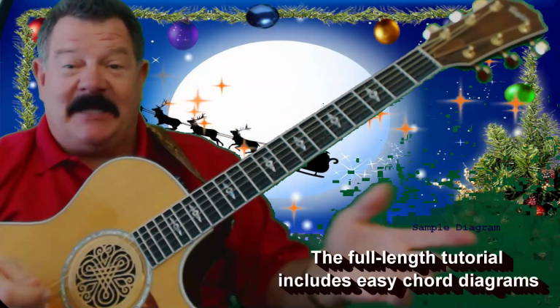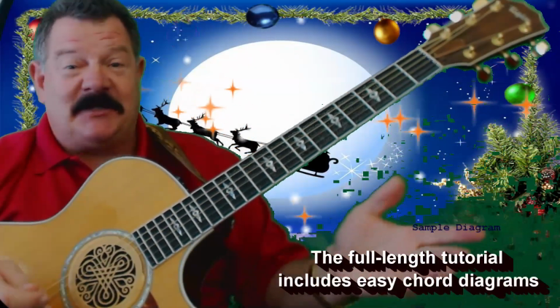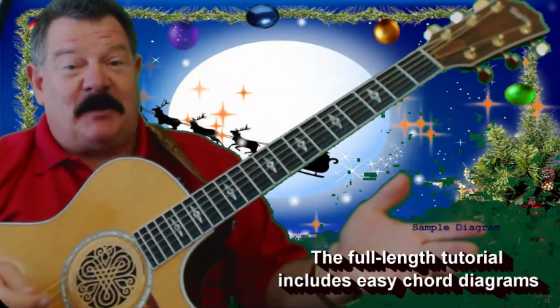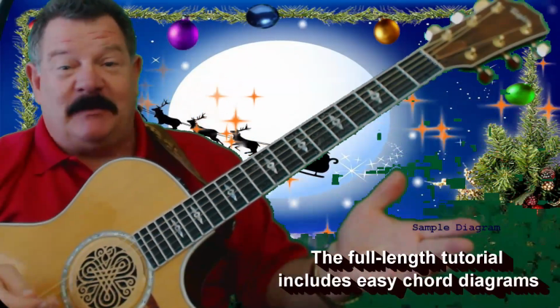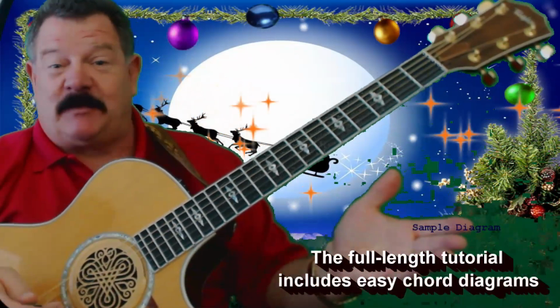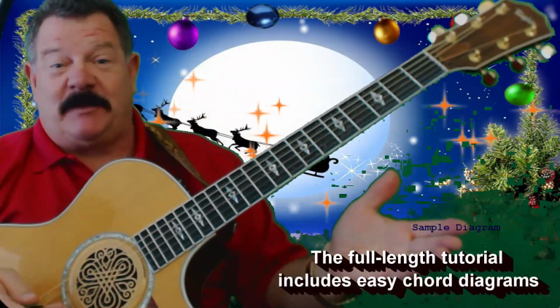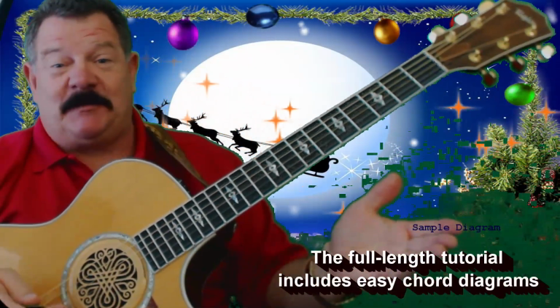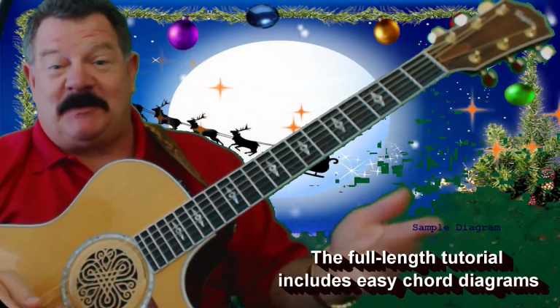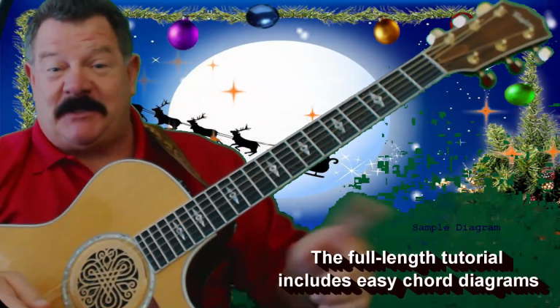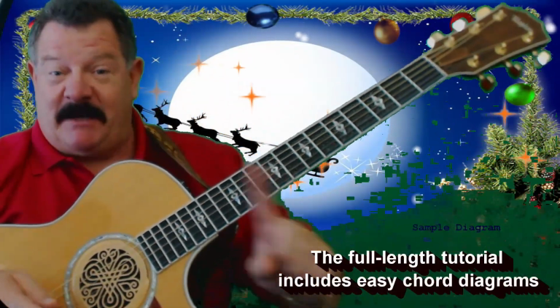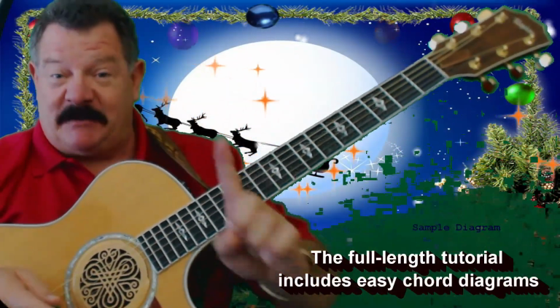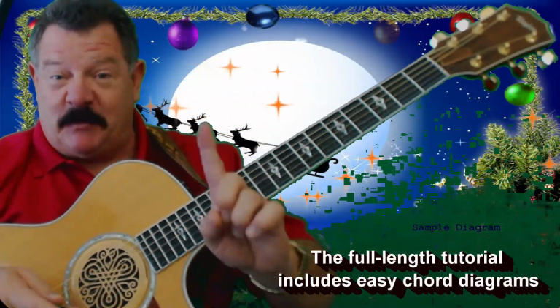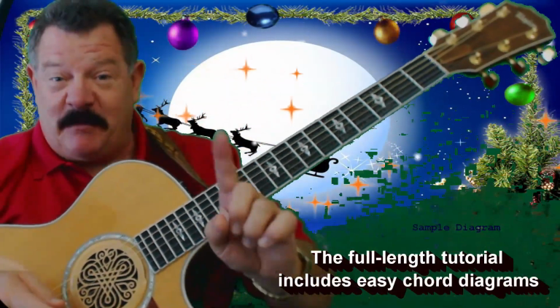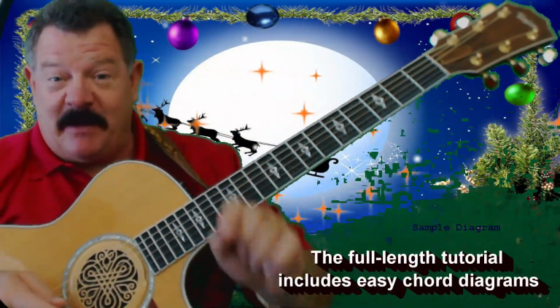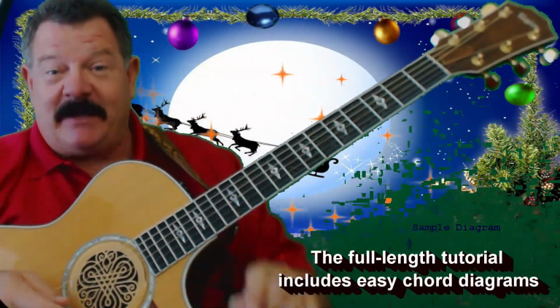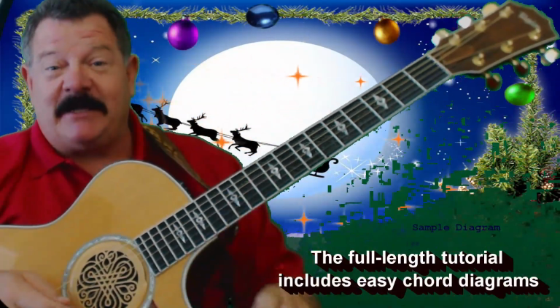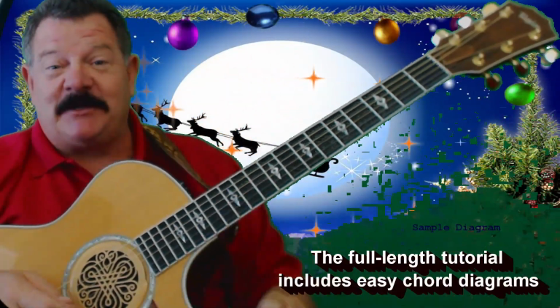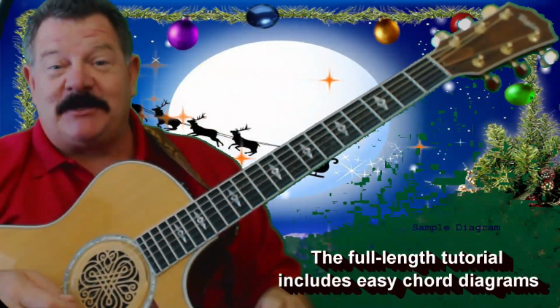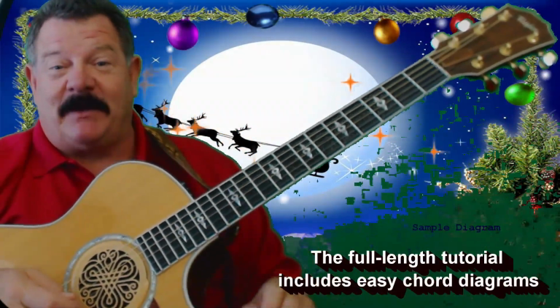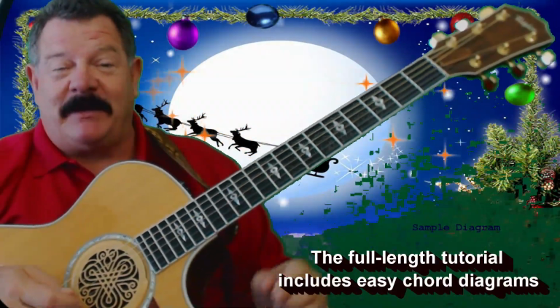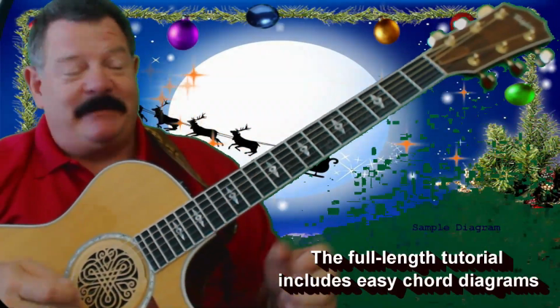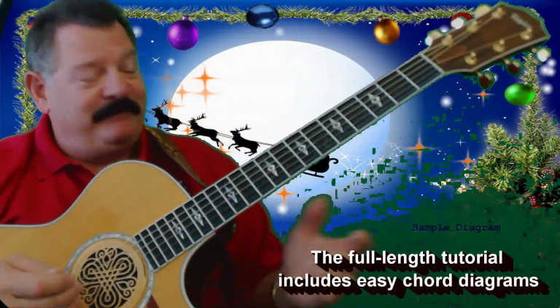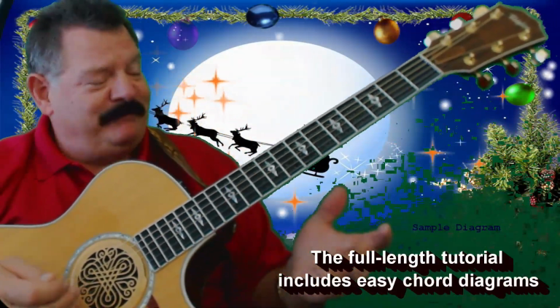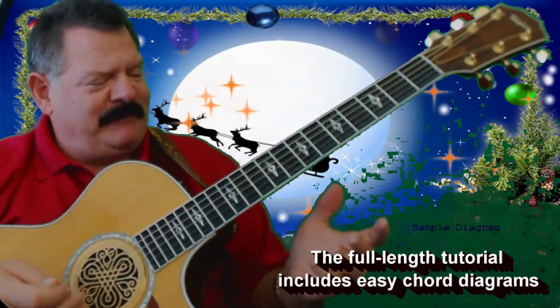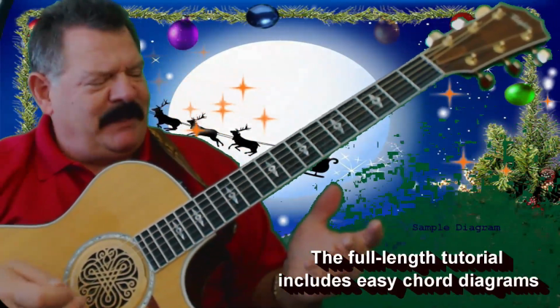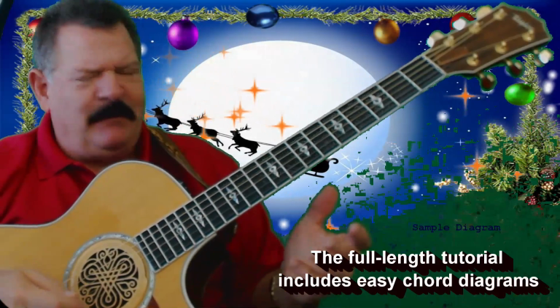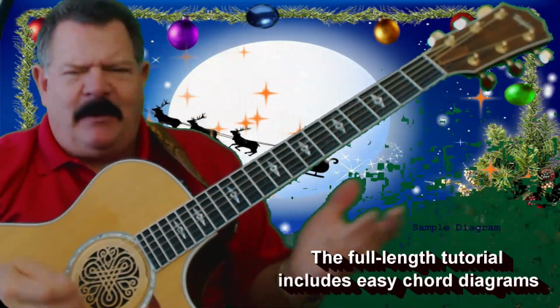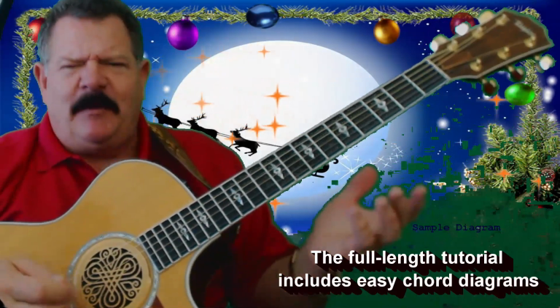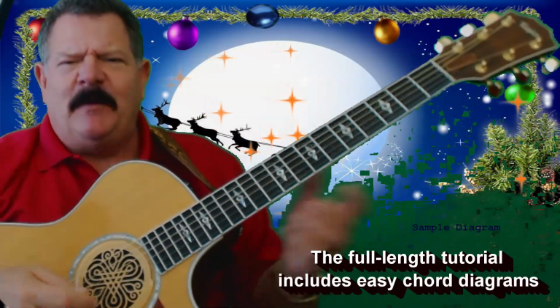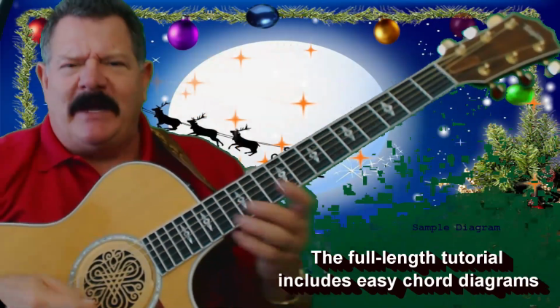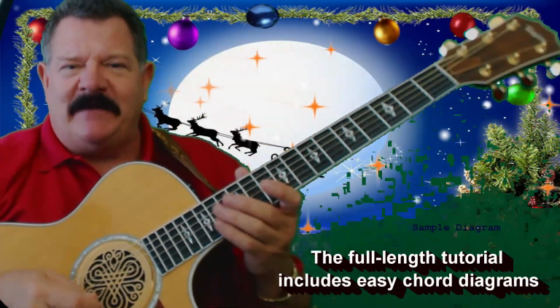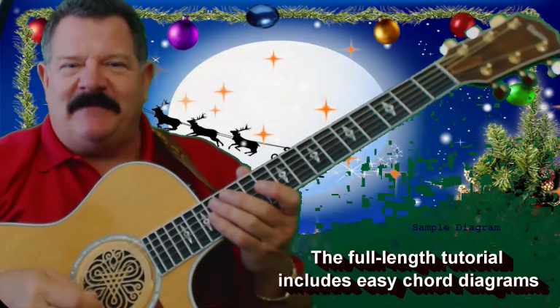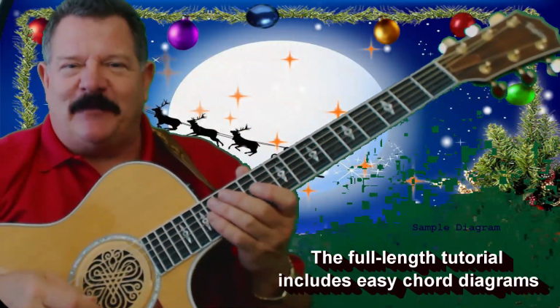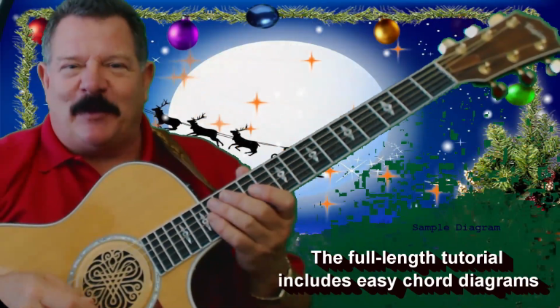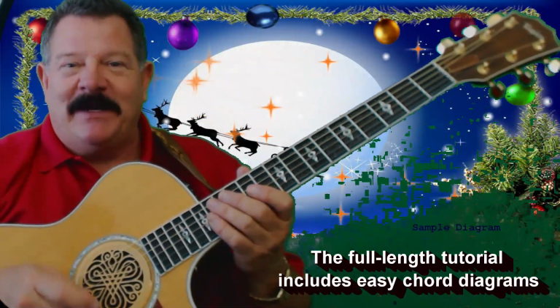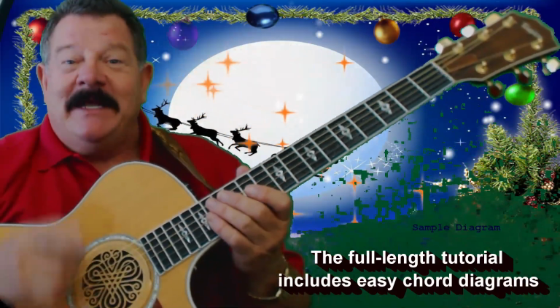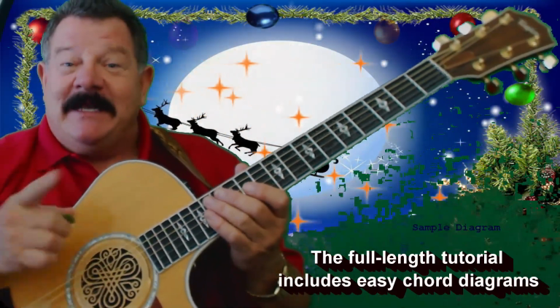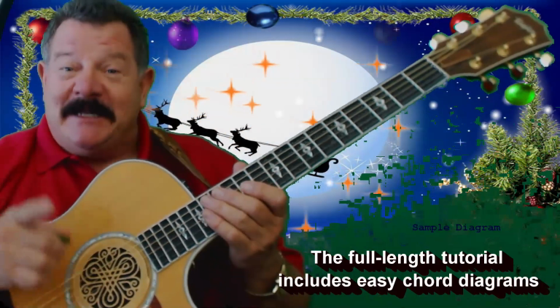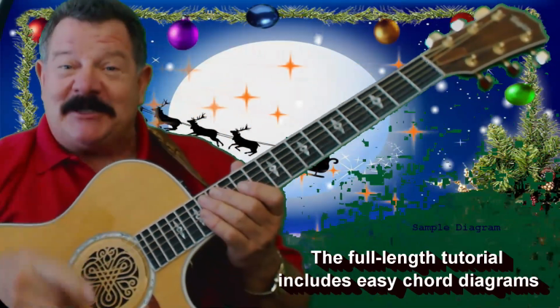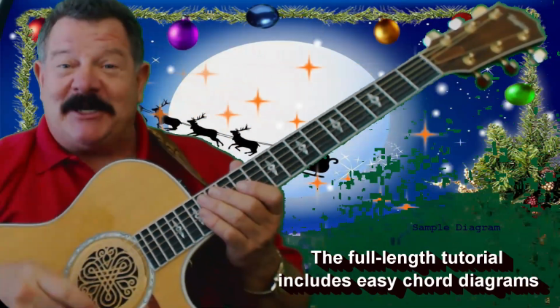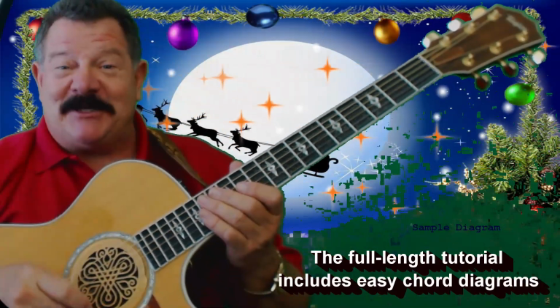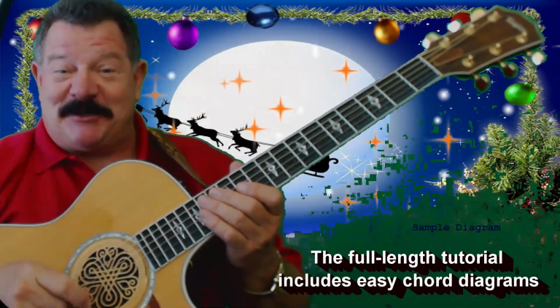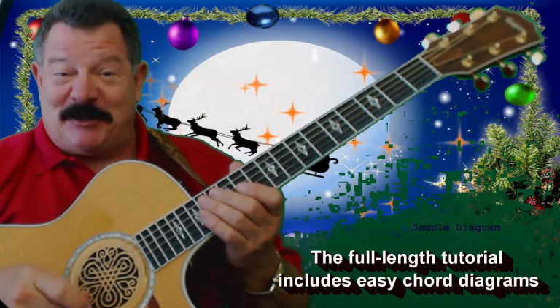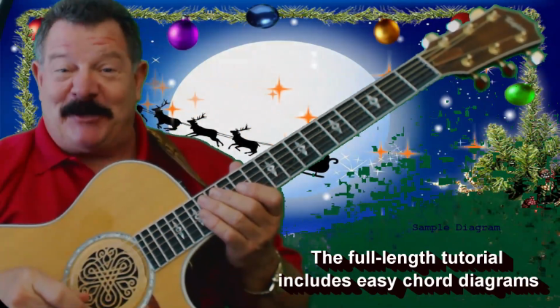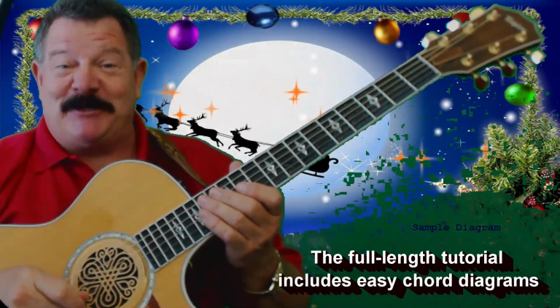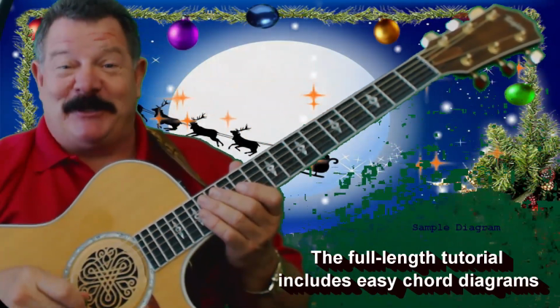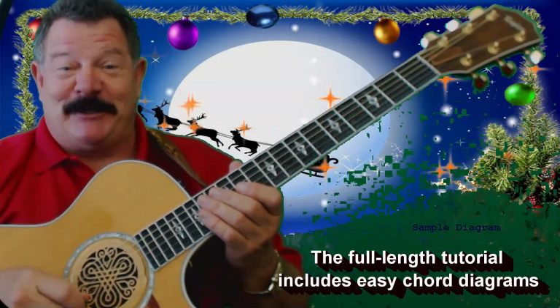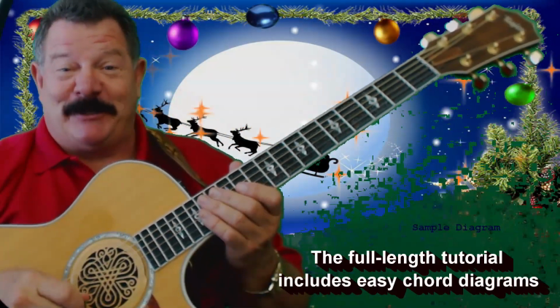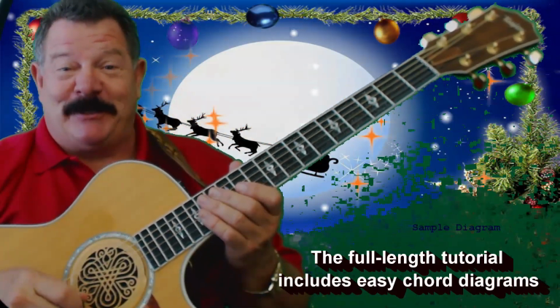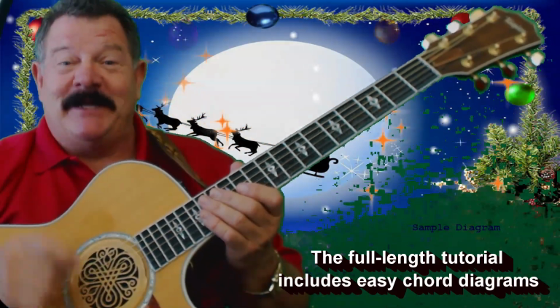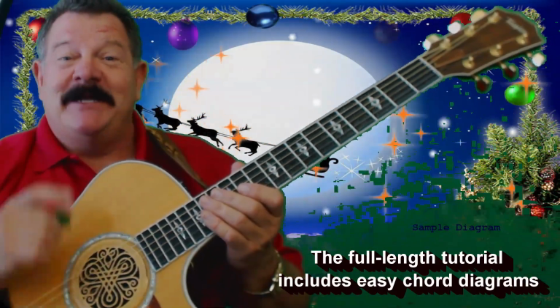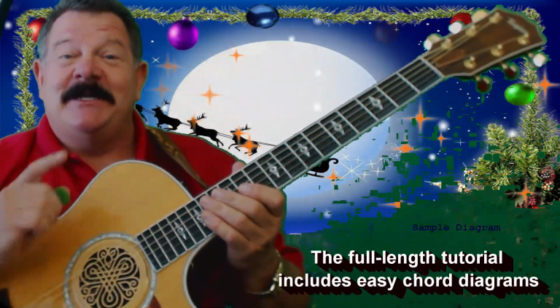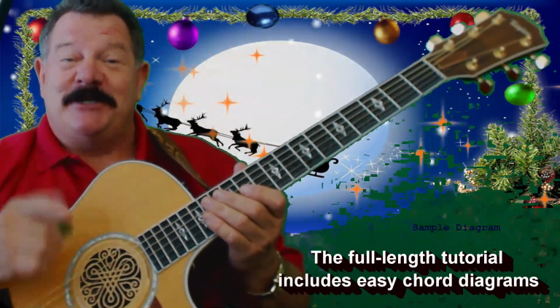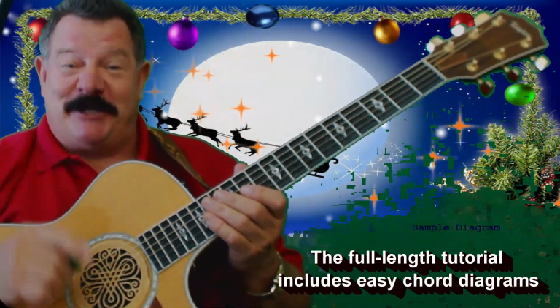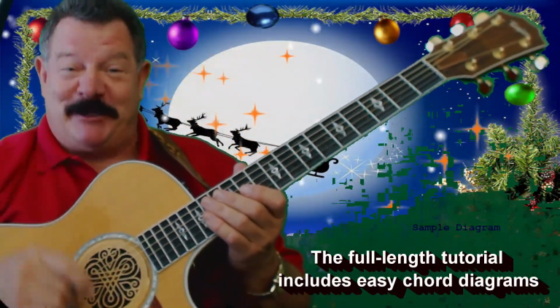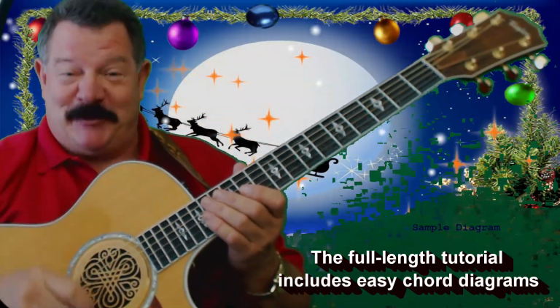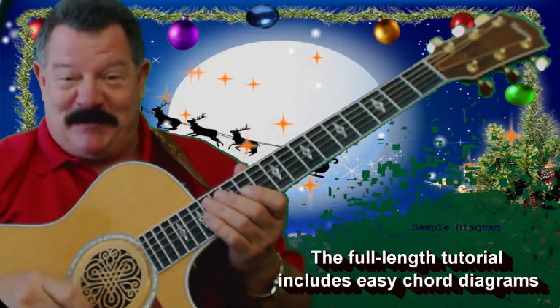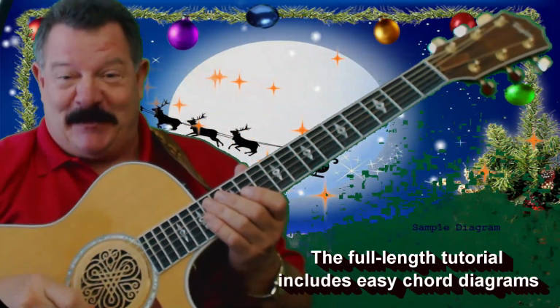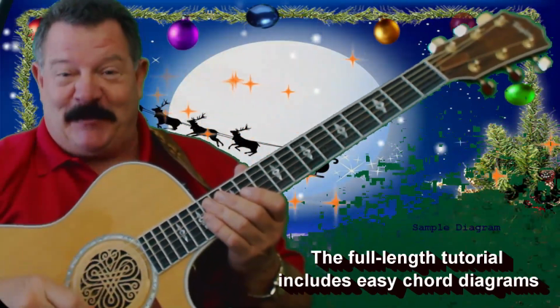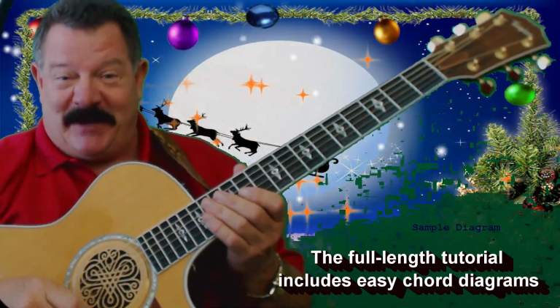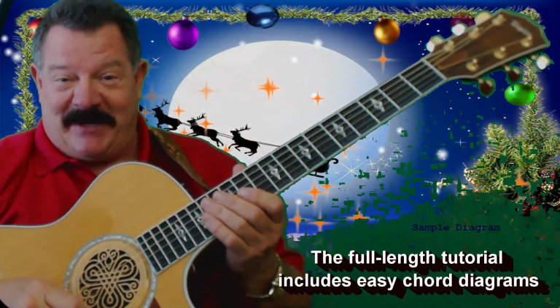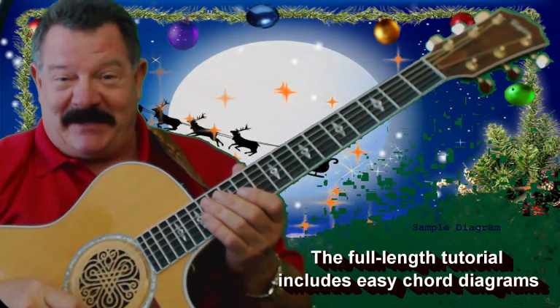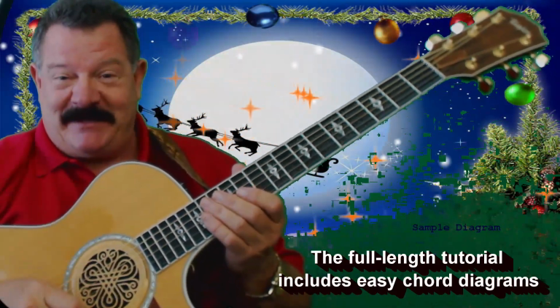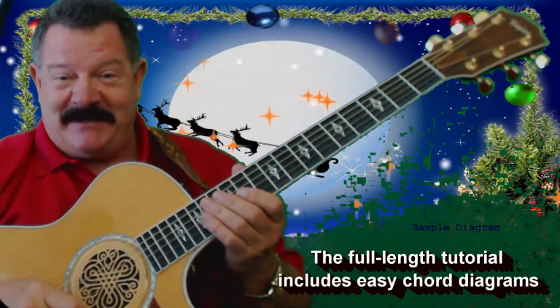Hey, it's almost Christmas time, so we better get started. And what are we waiting for? Let's get started to learn Jingle Bell Rock.